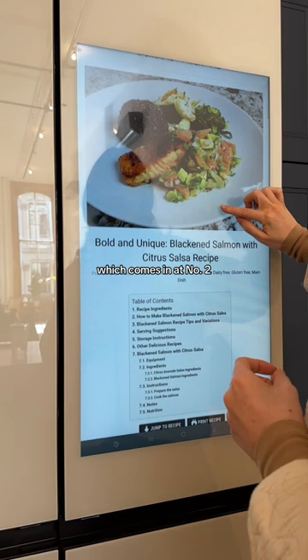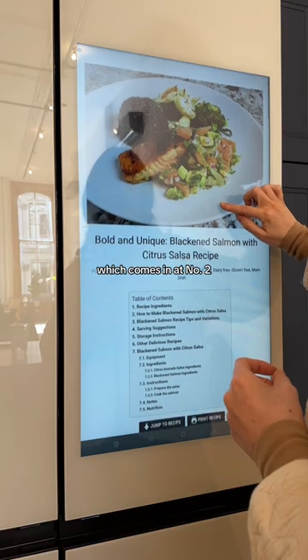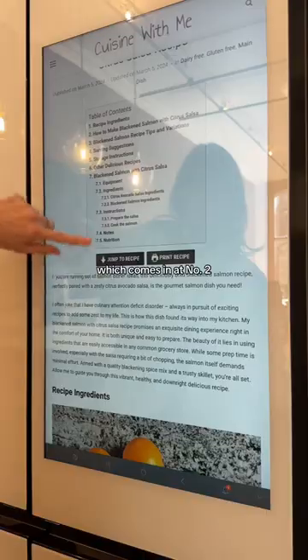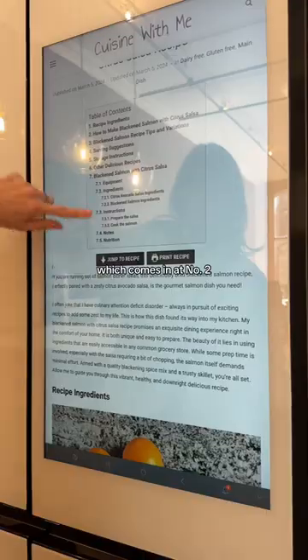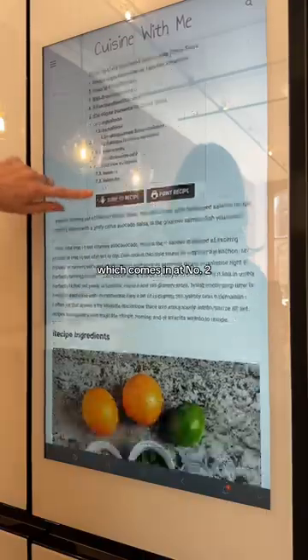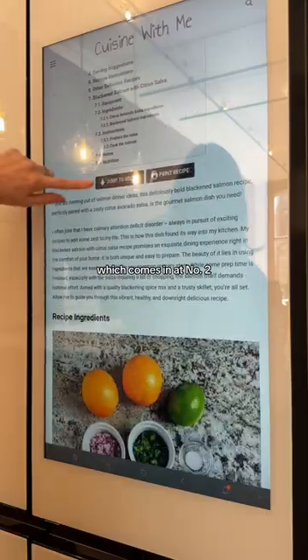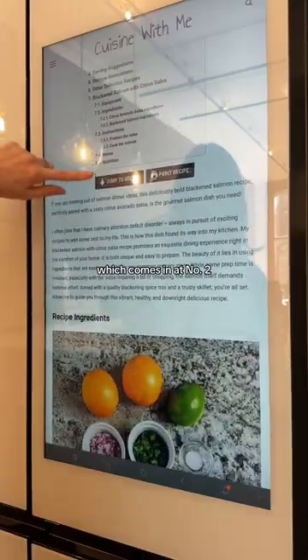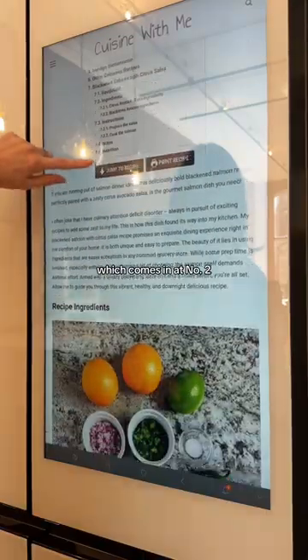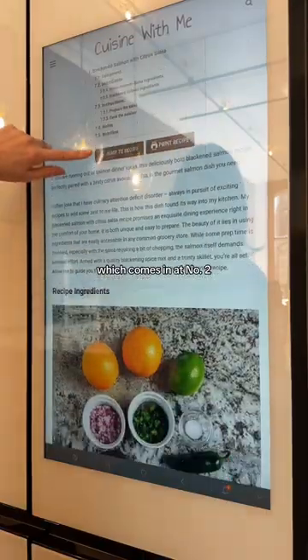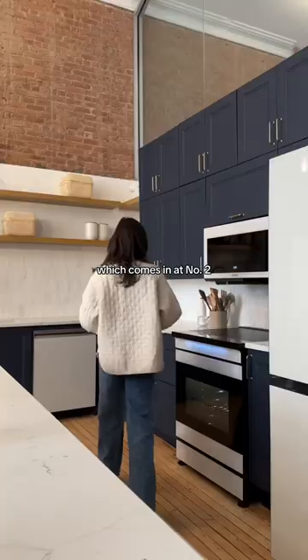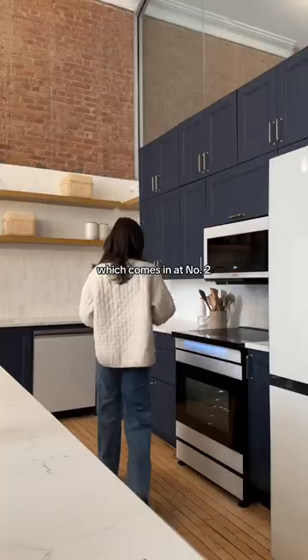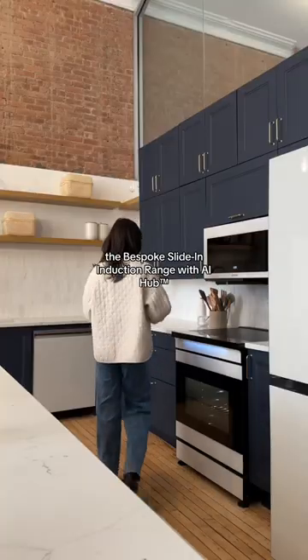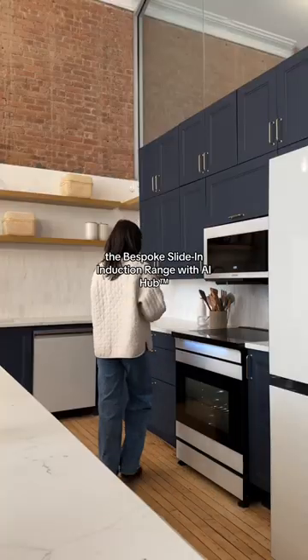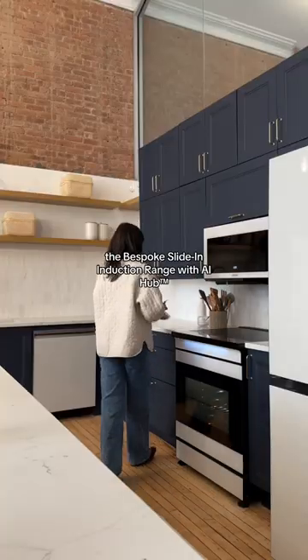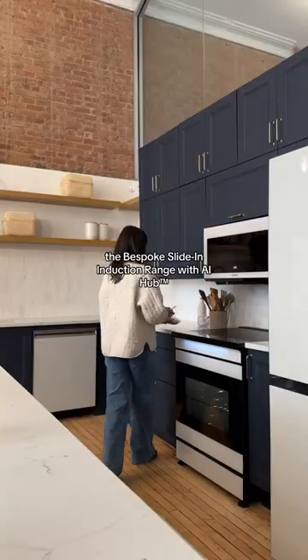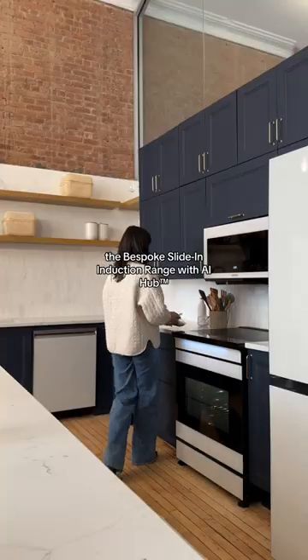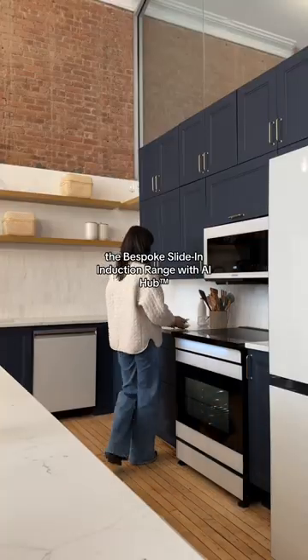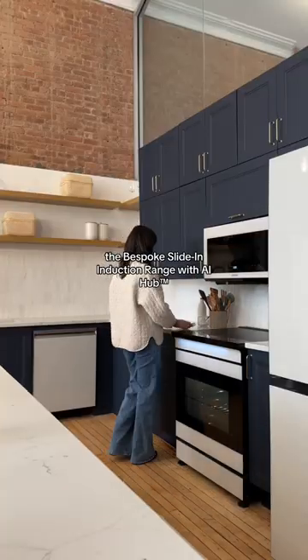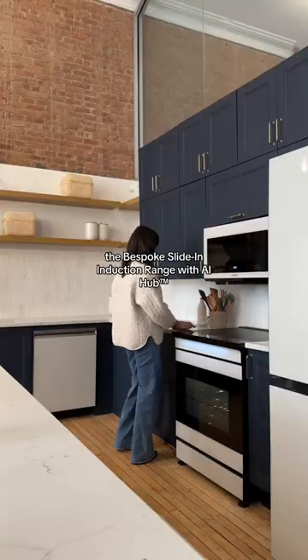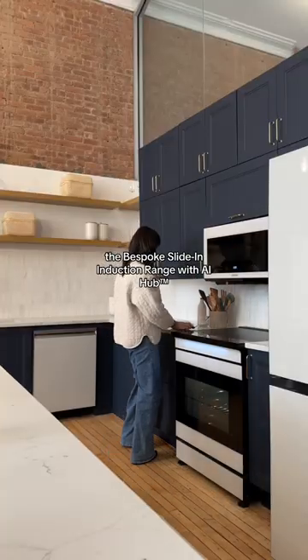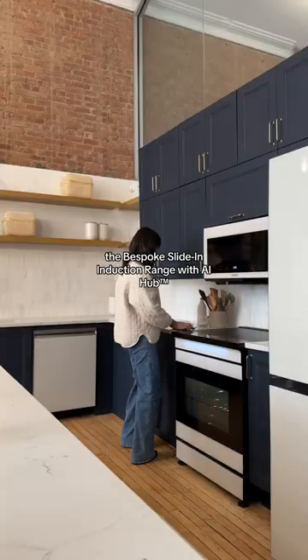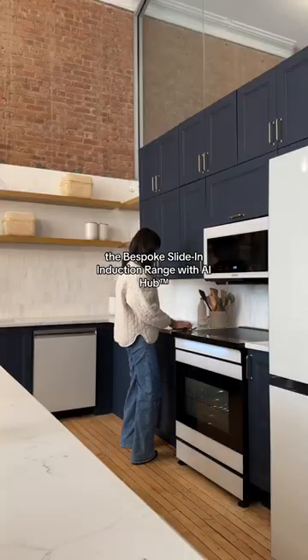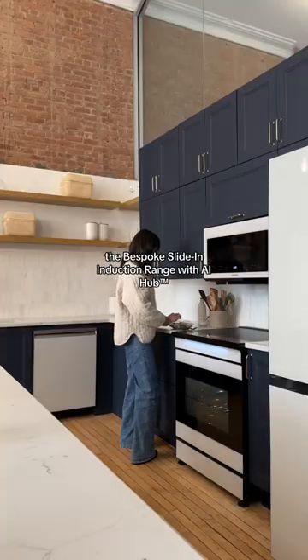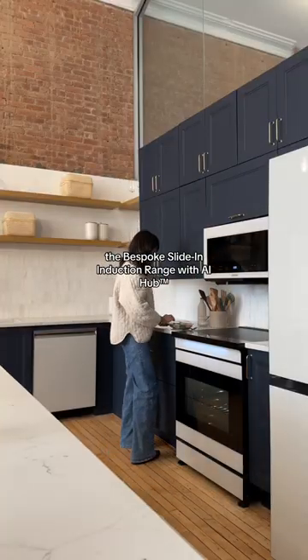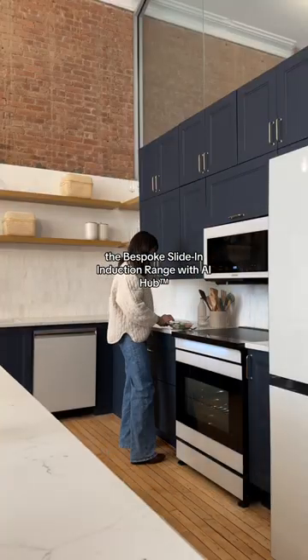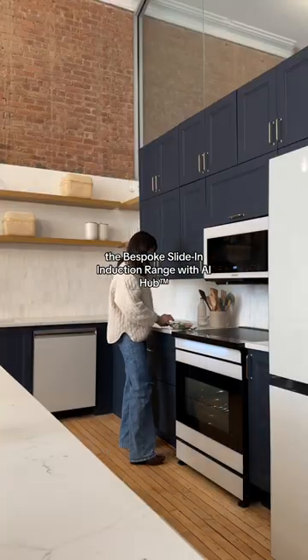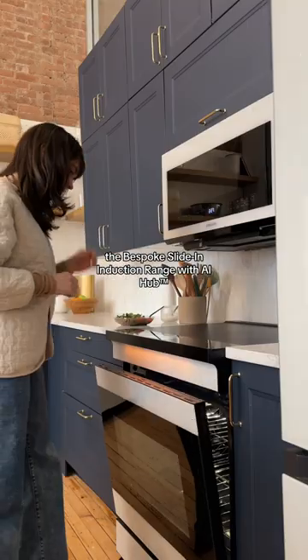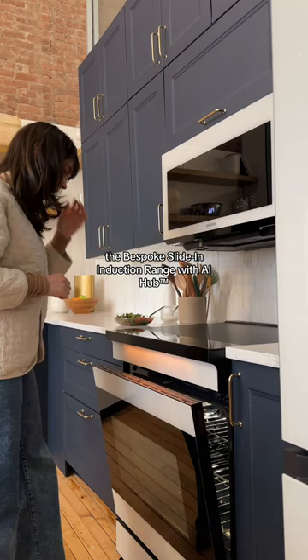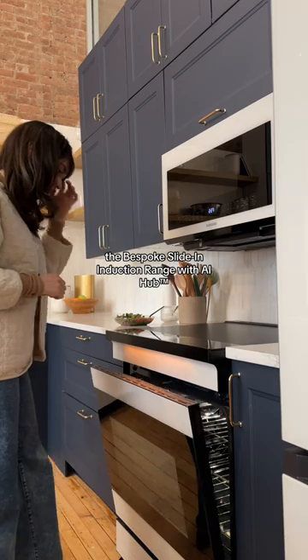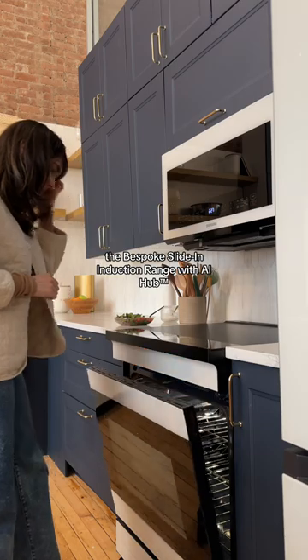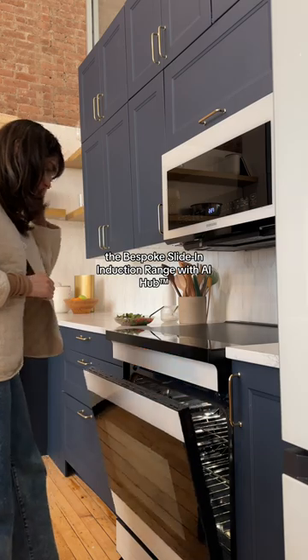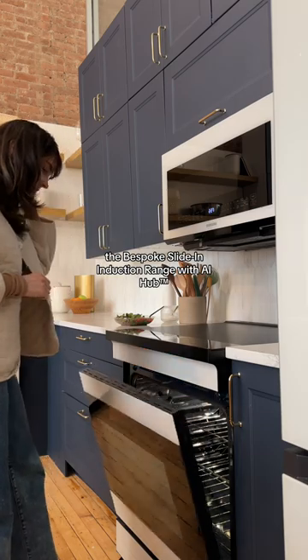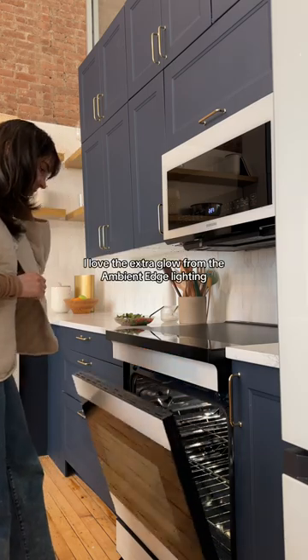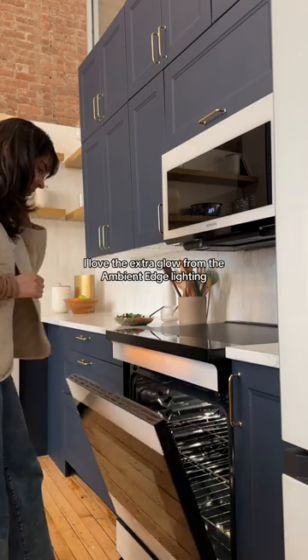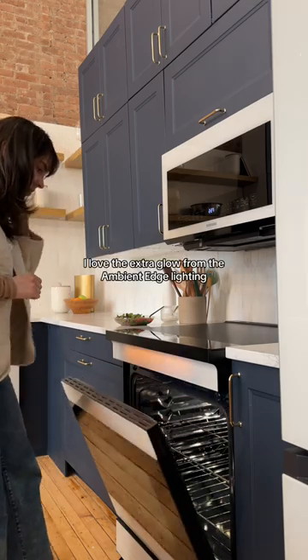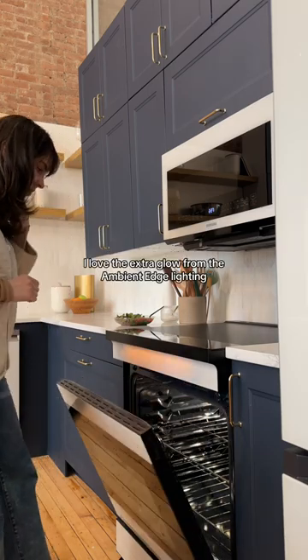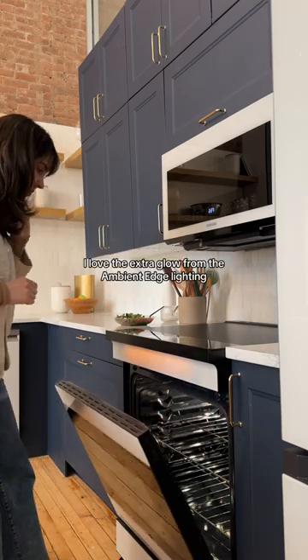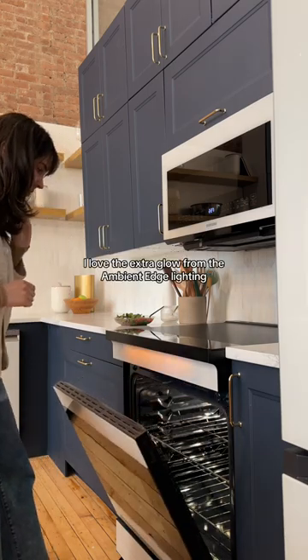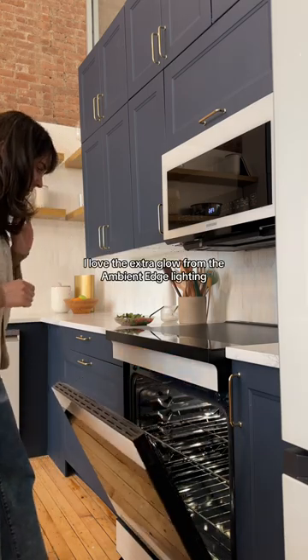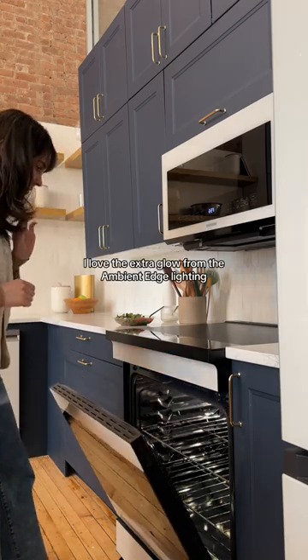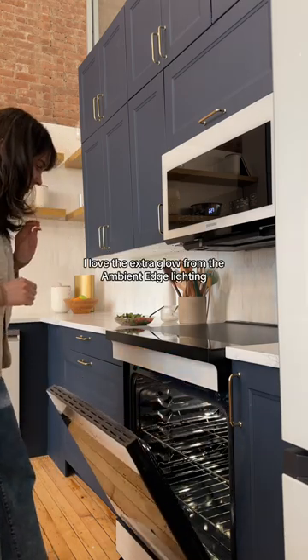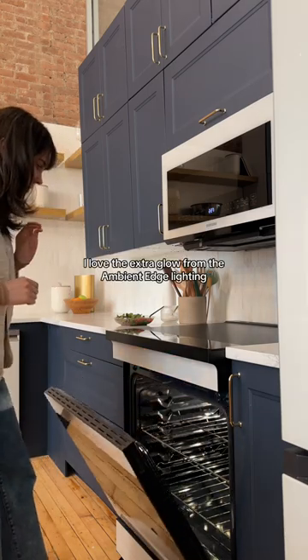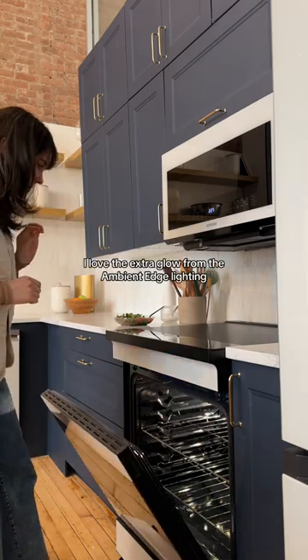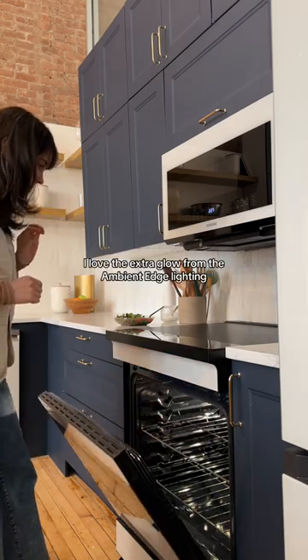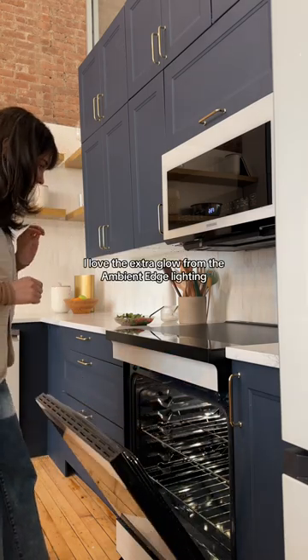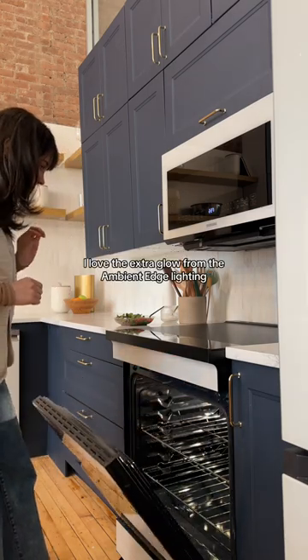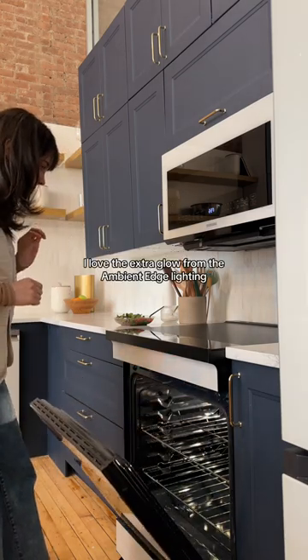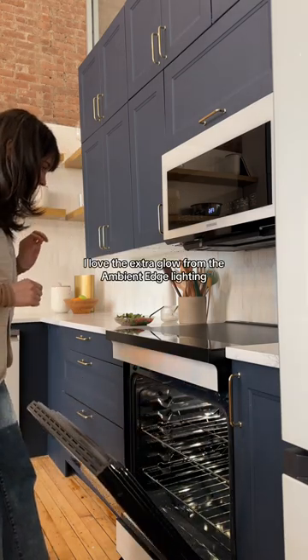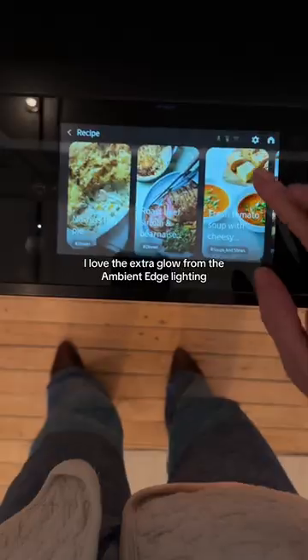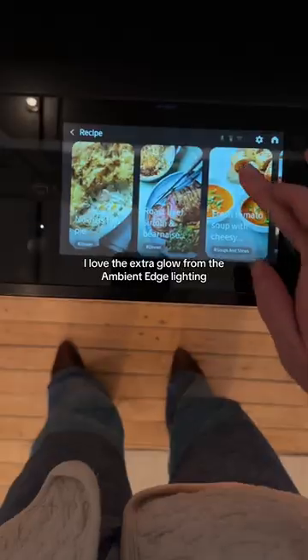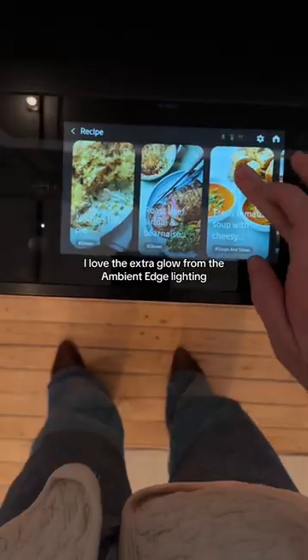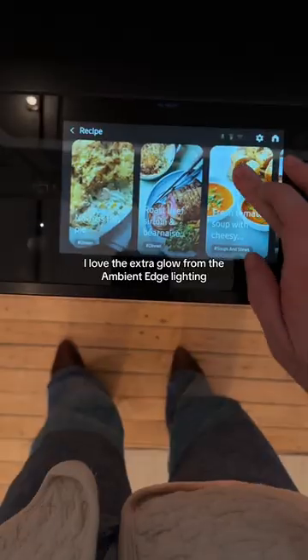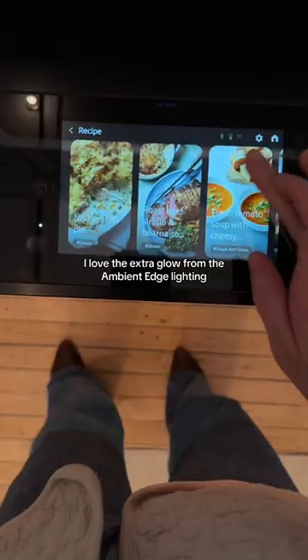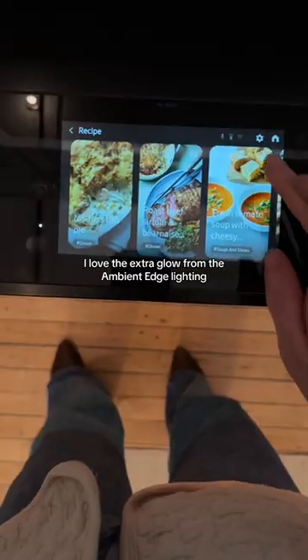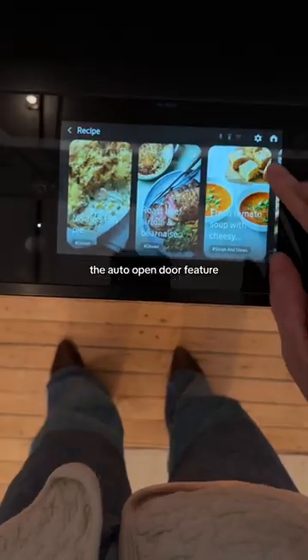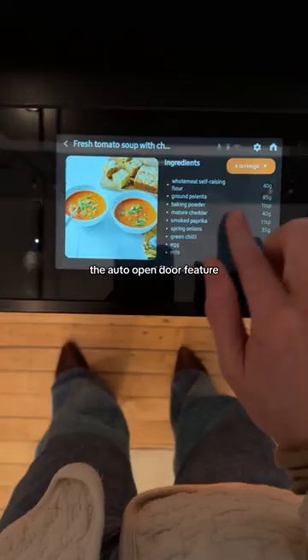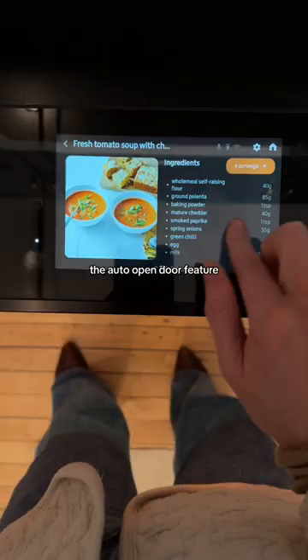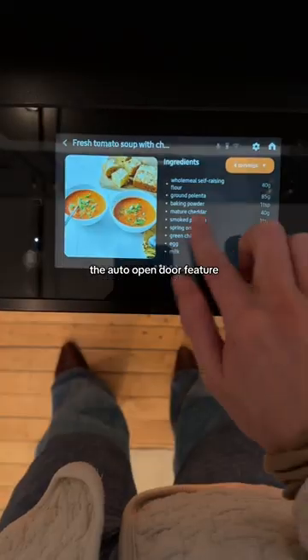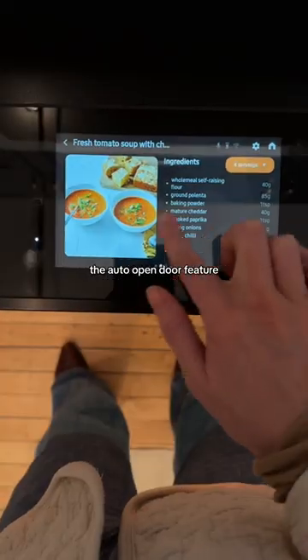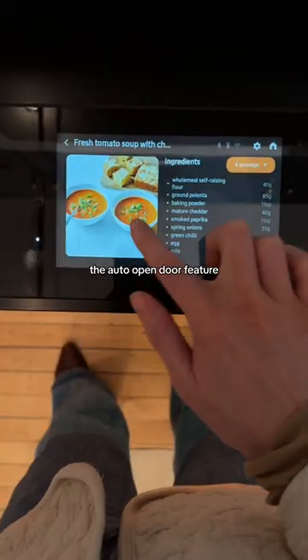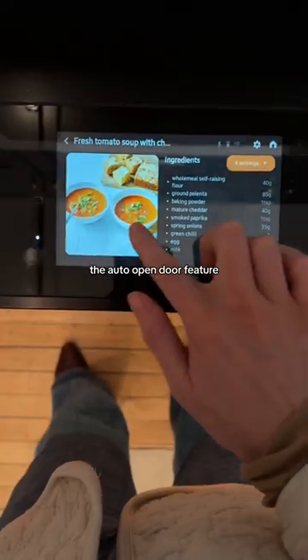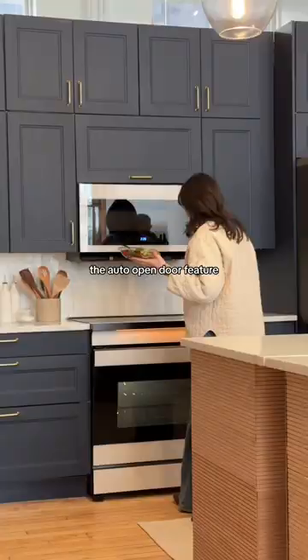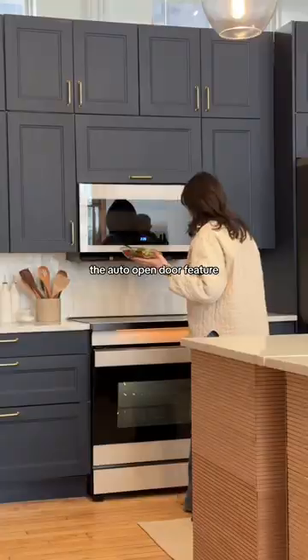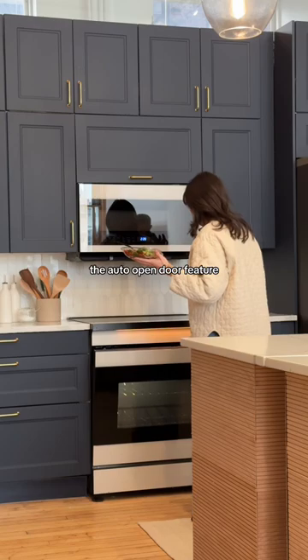which comes in at number two: the bespoke slide-in induction range with AI Hub. I love the extra glow from the ambient edge lighting and the auto-open door feature.